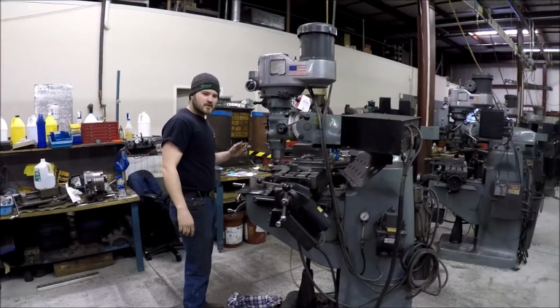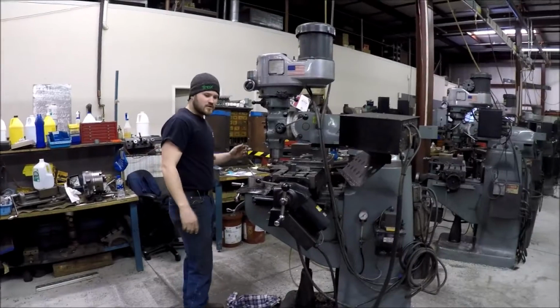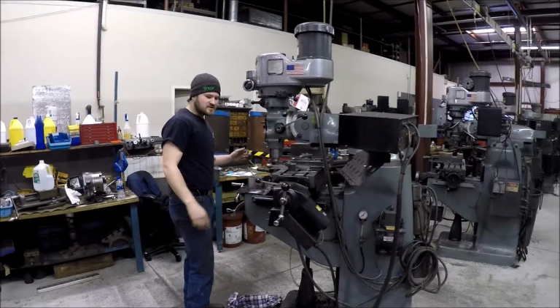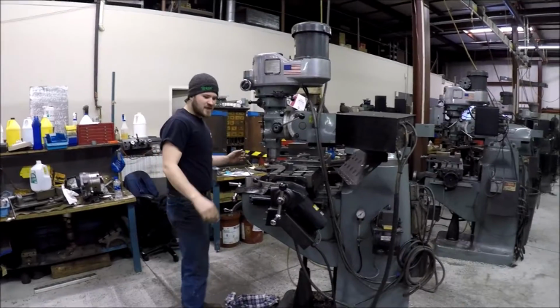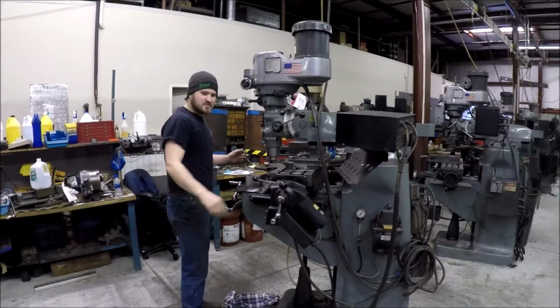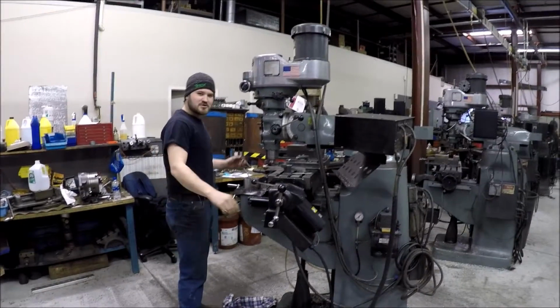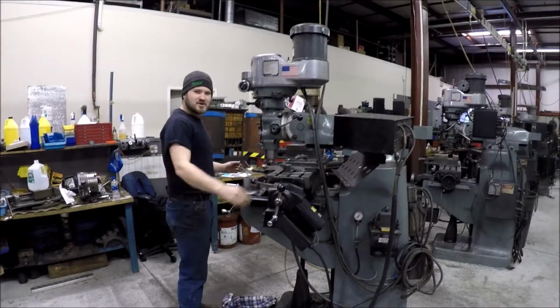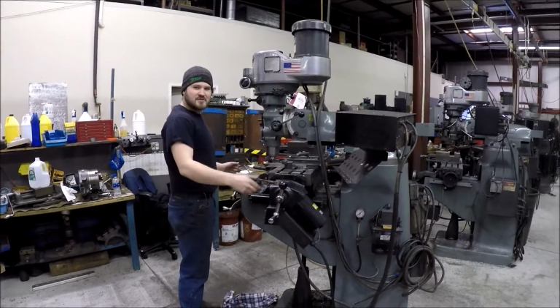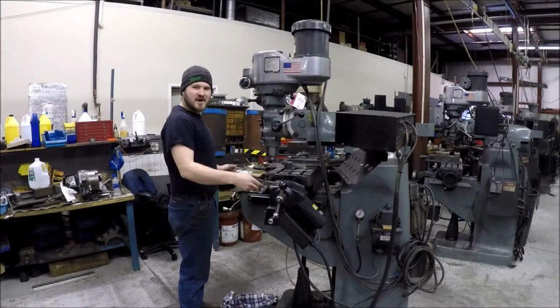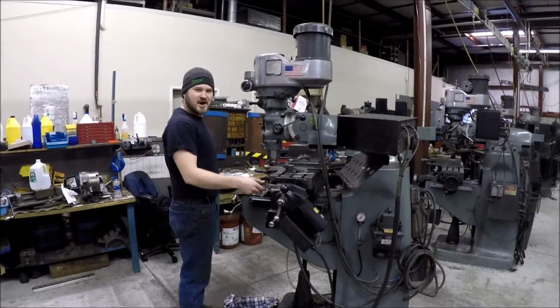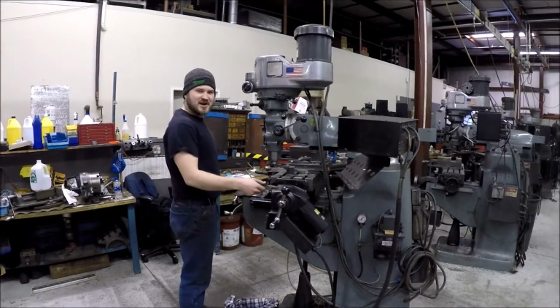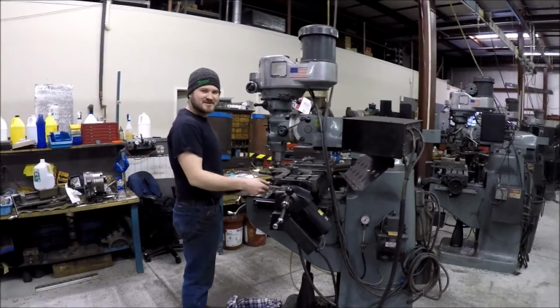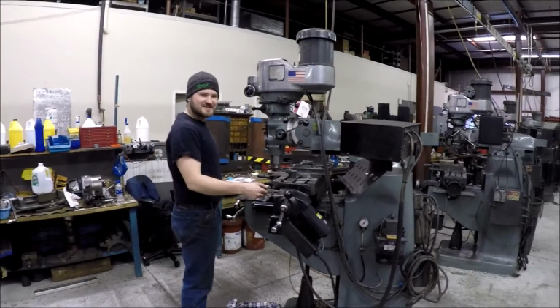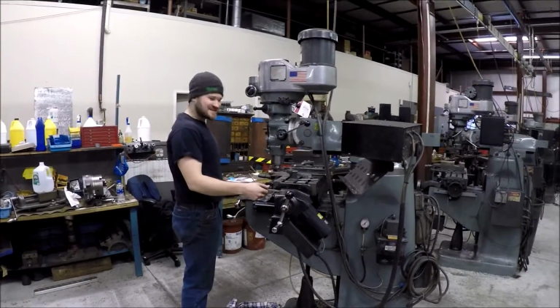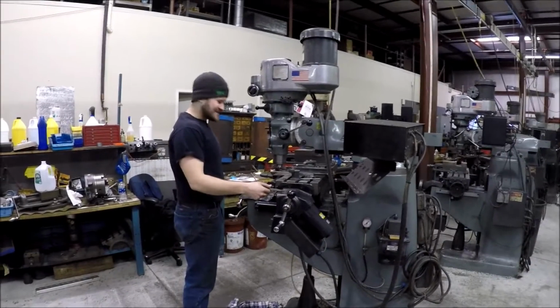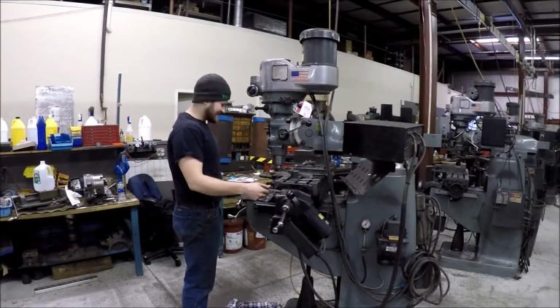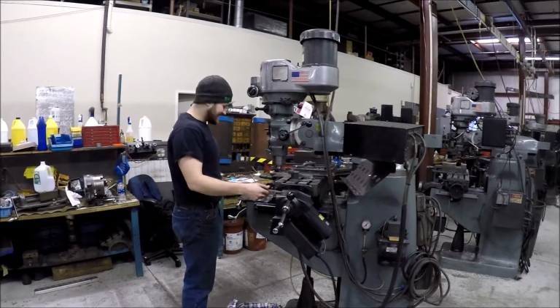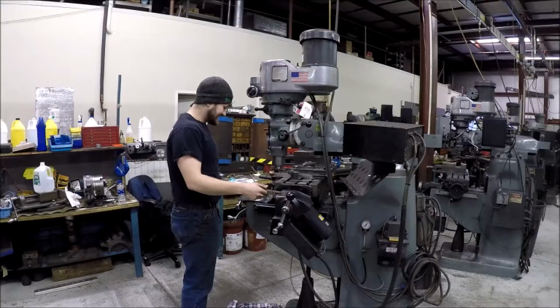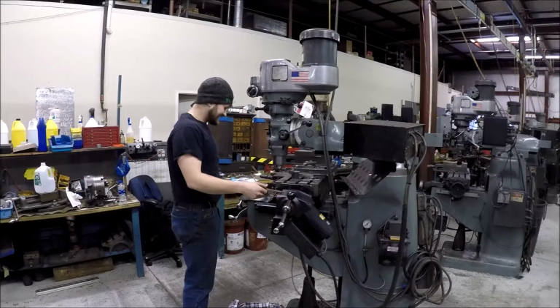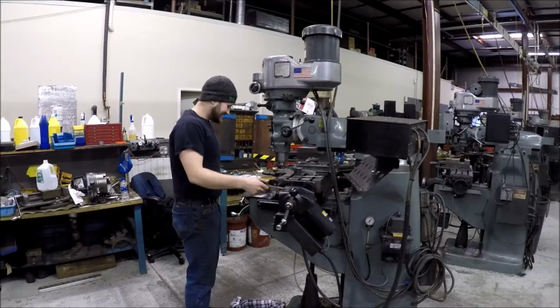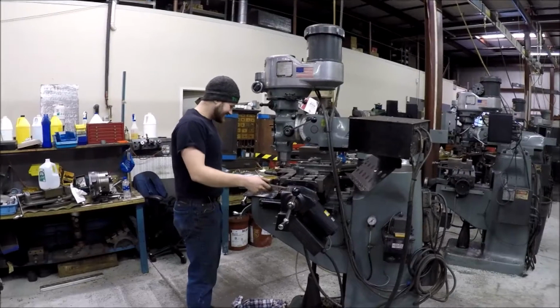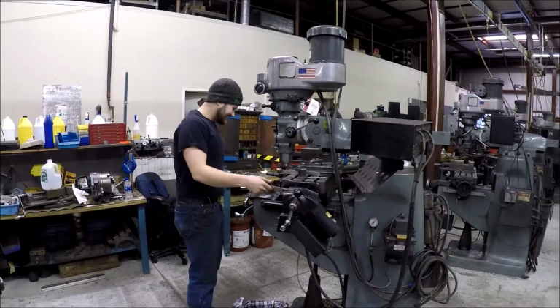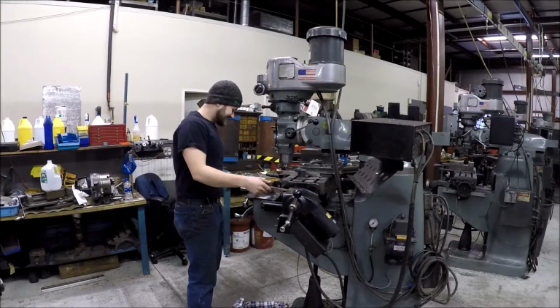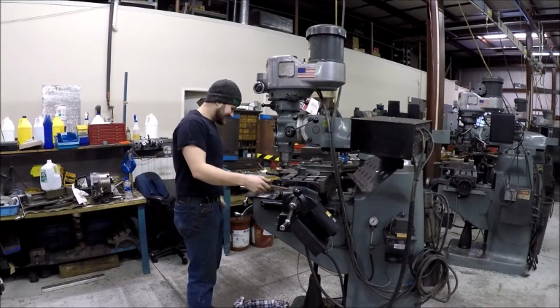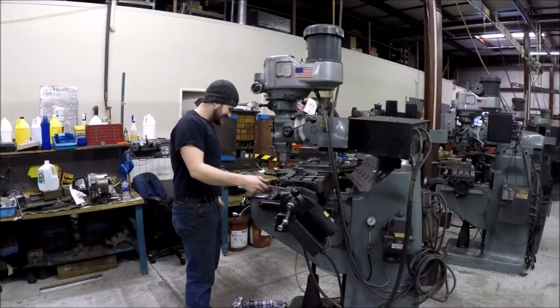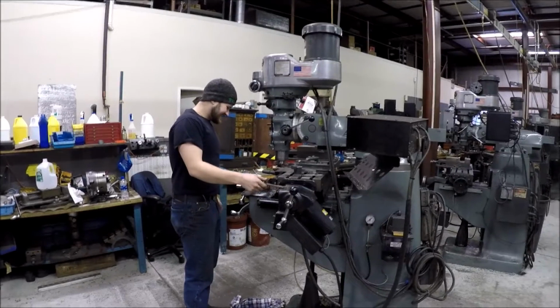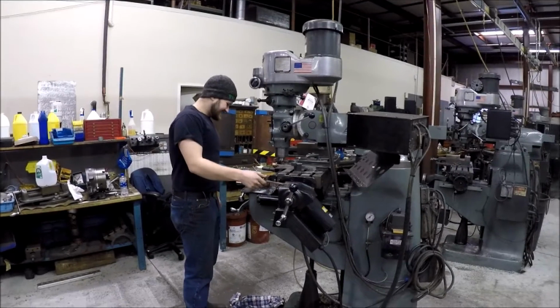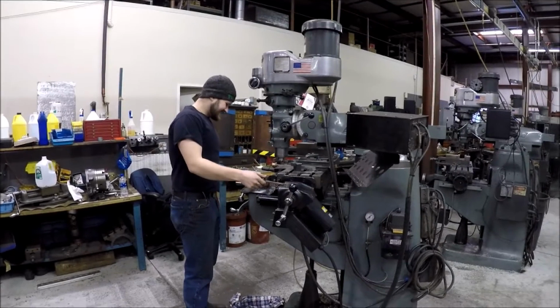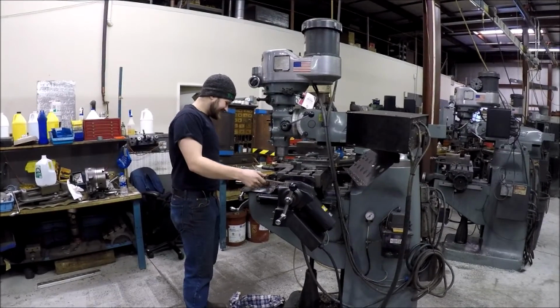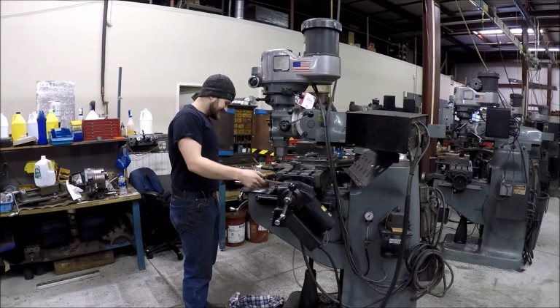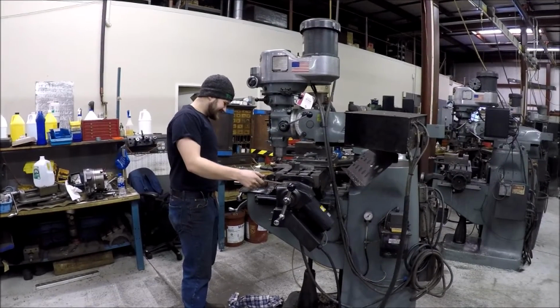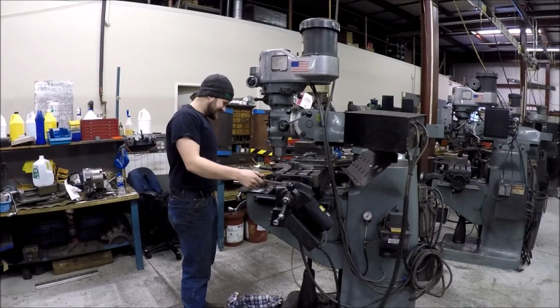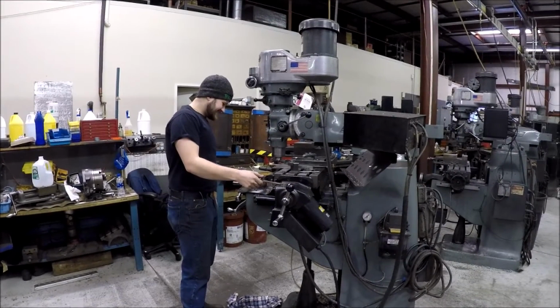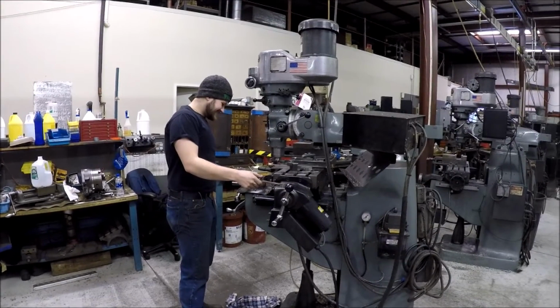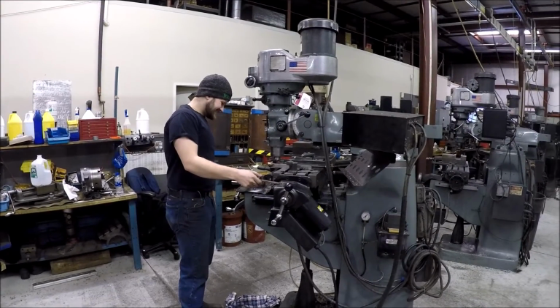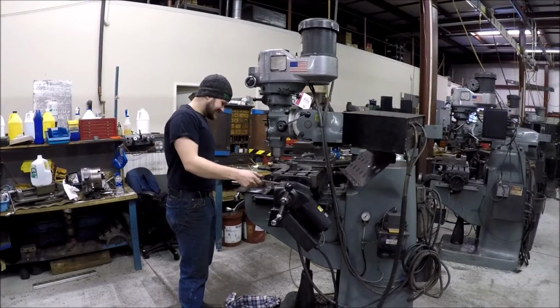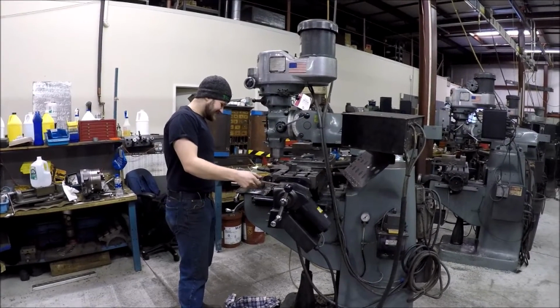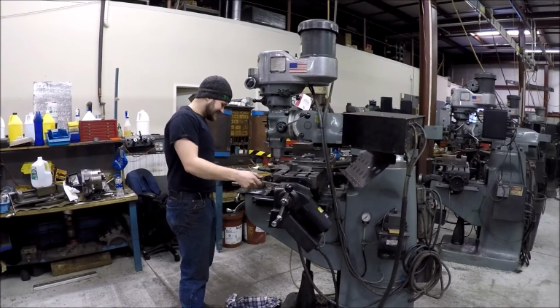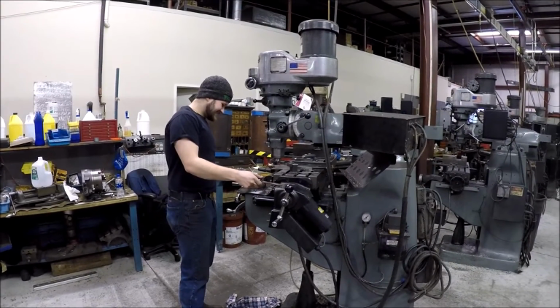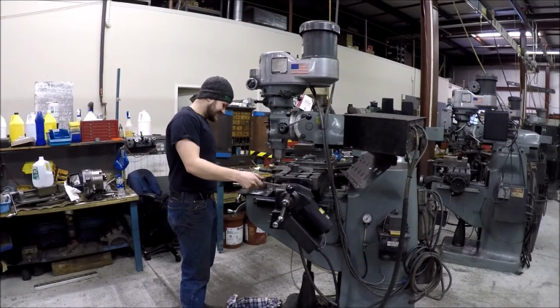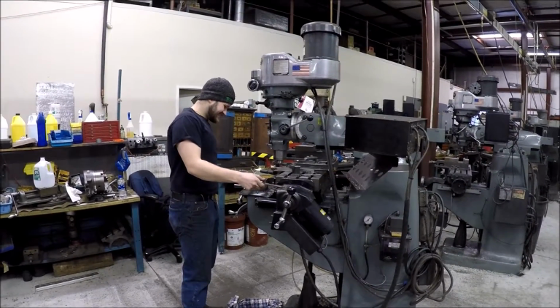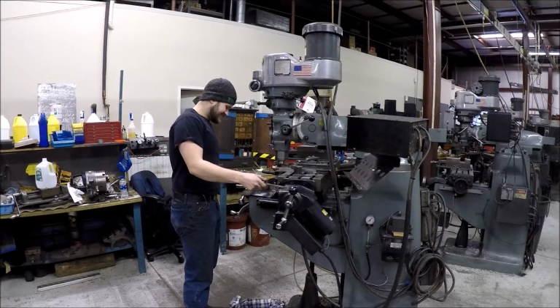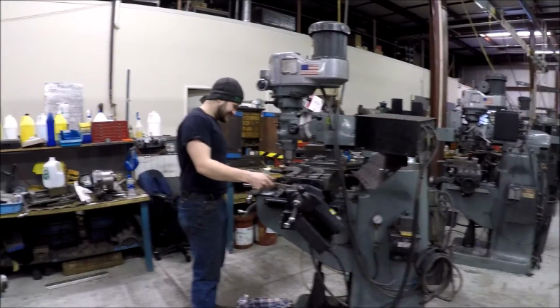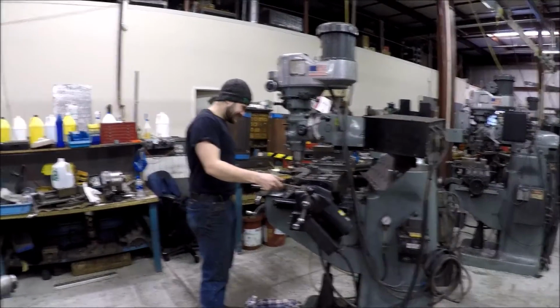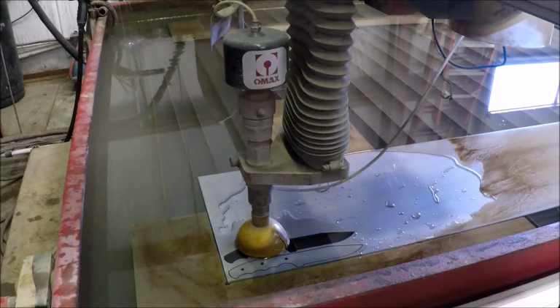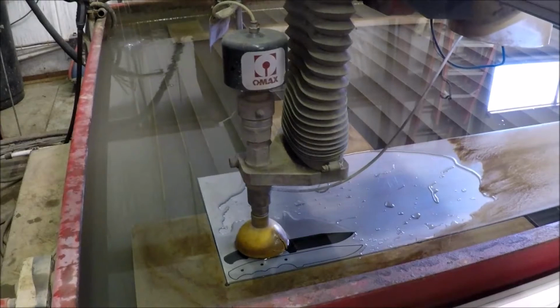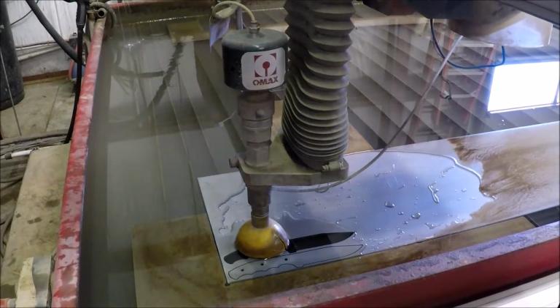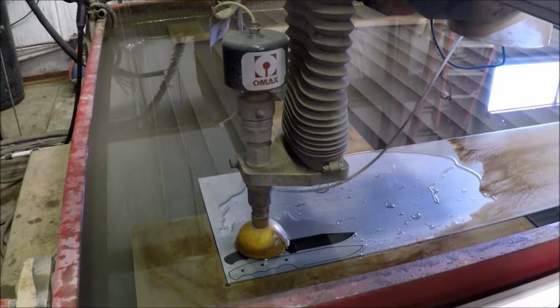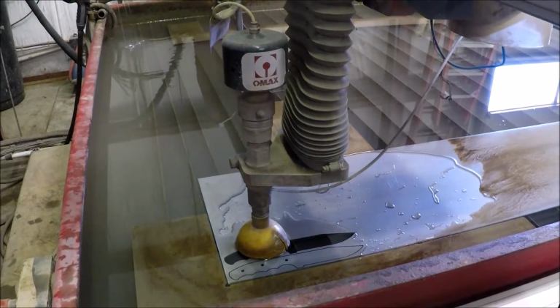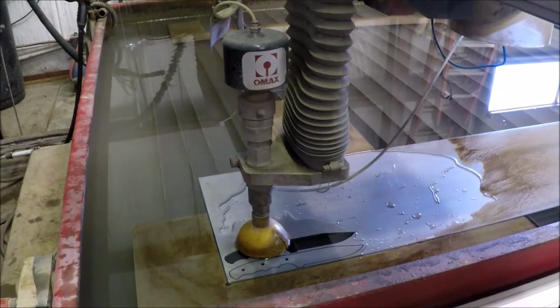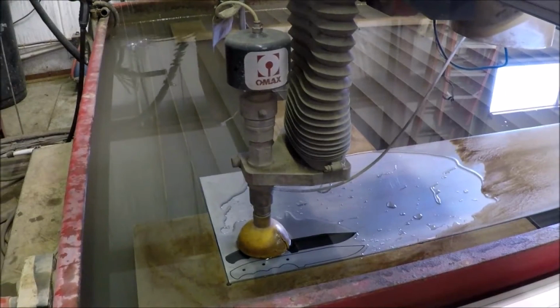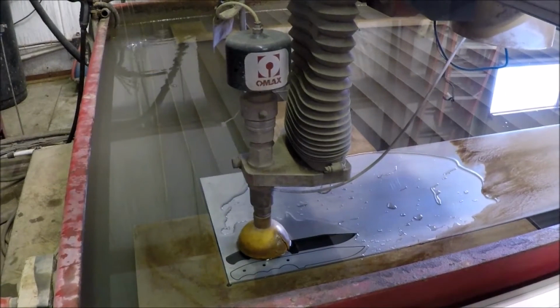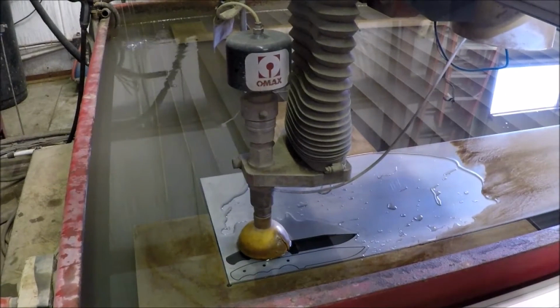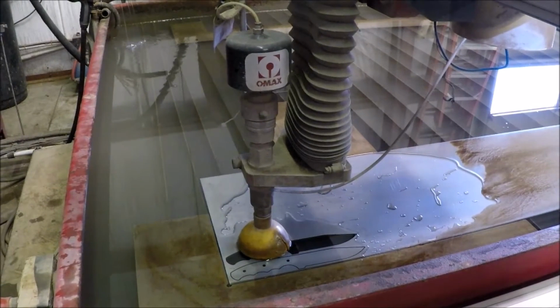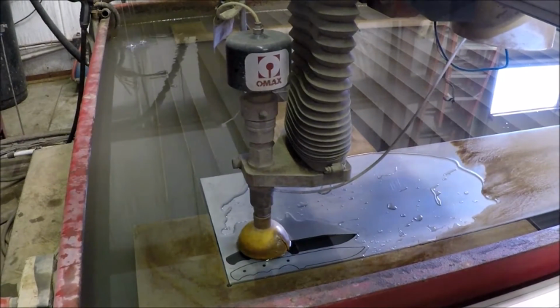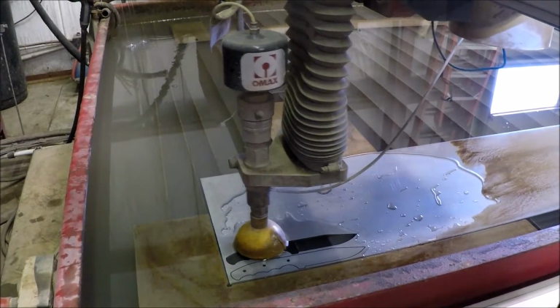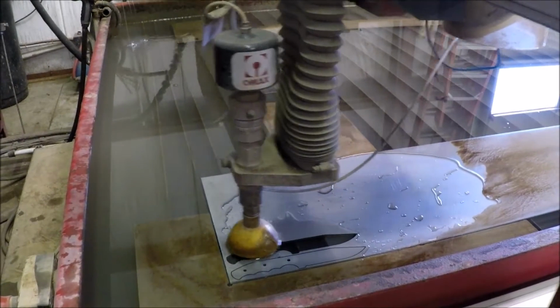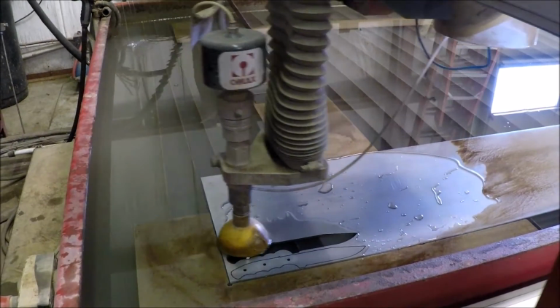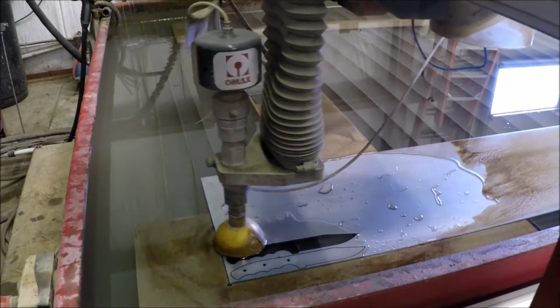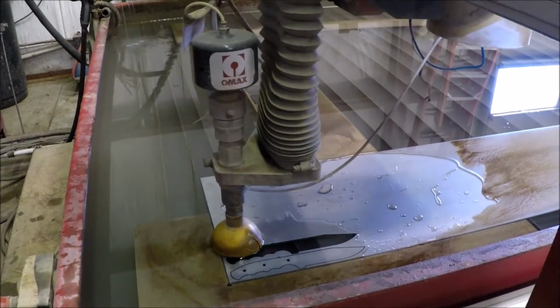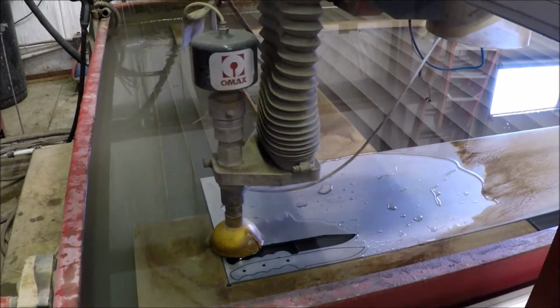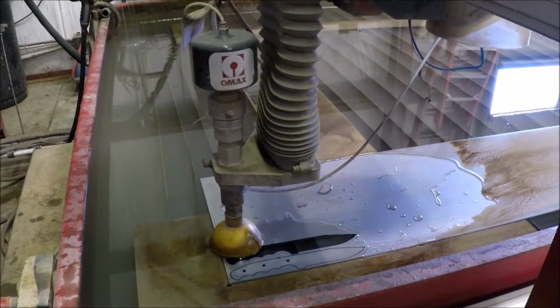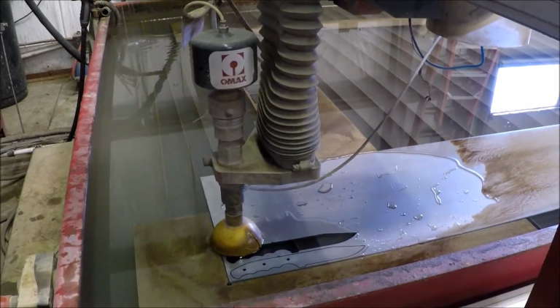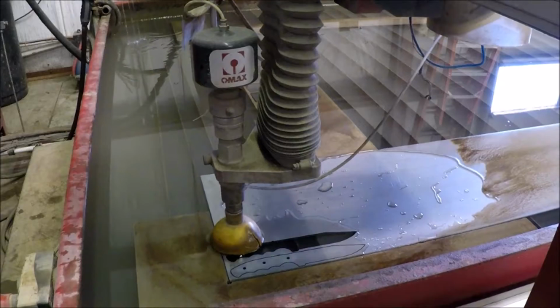What's up, YouTubers? Very cool — here we go, knife number three, guys!